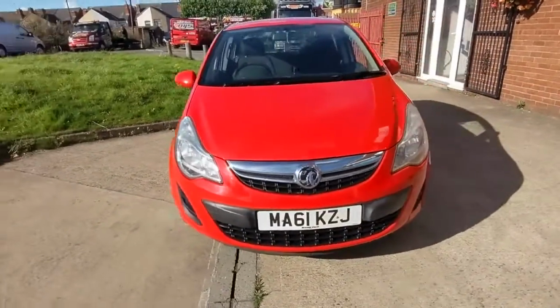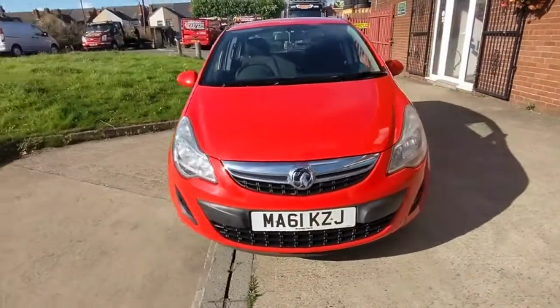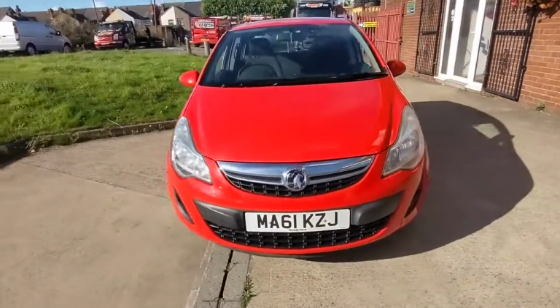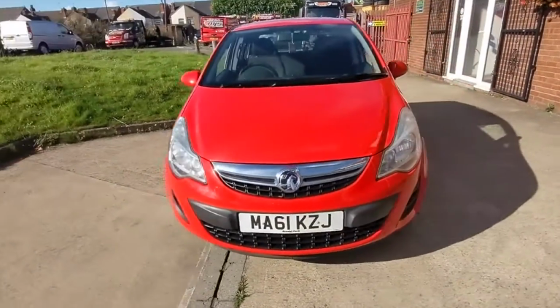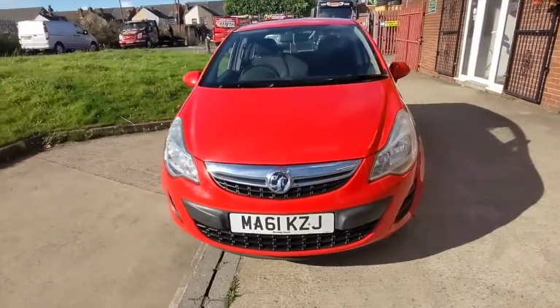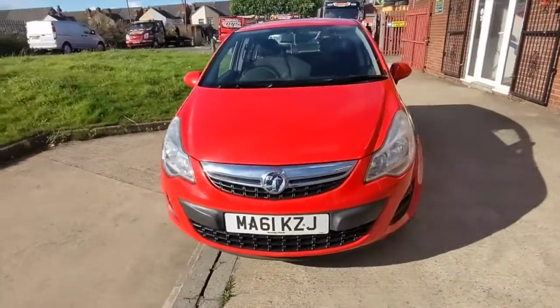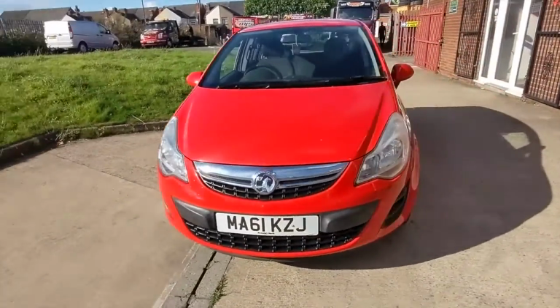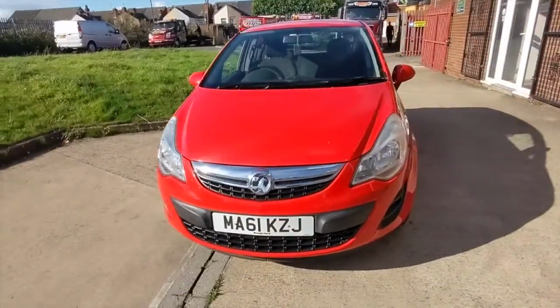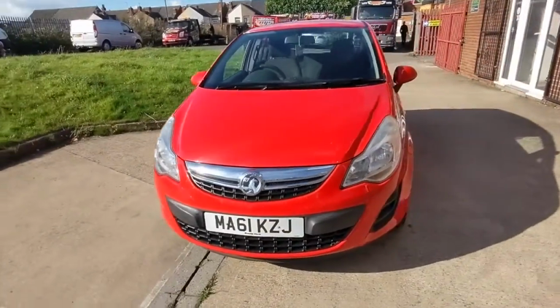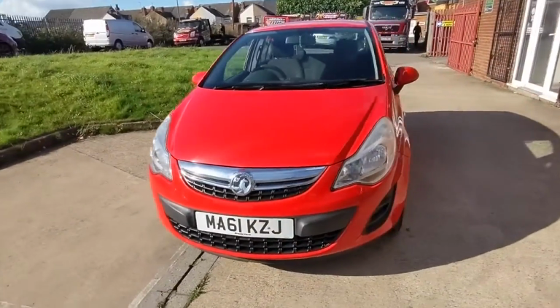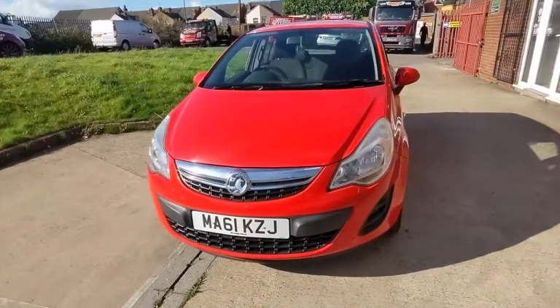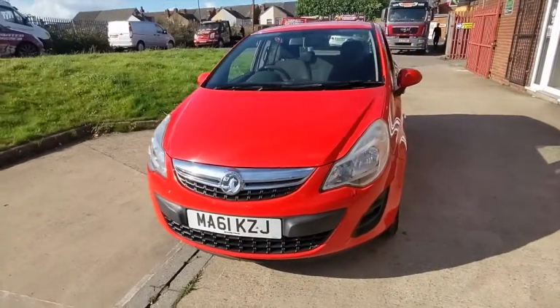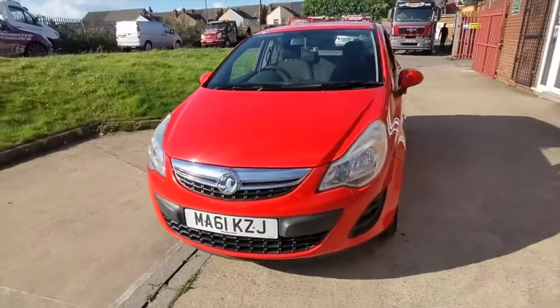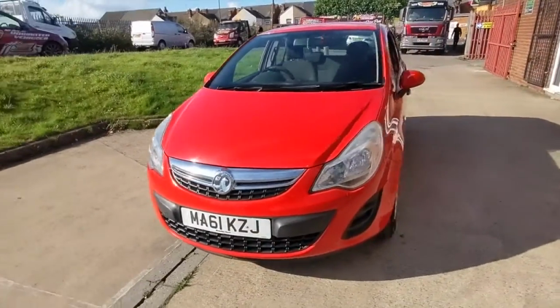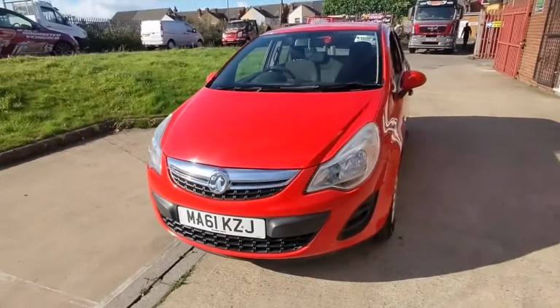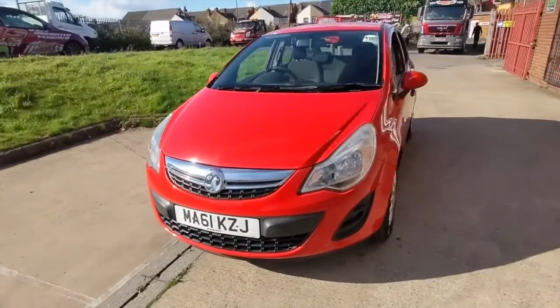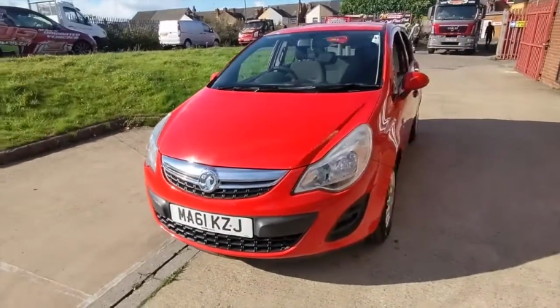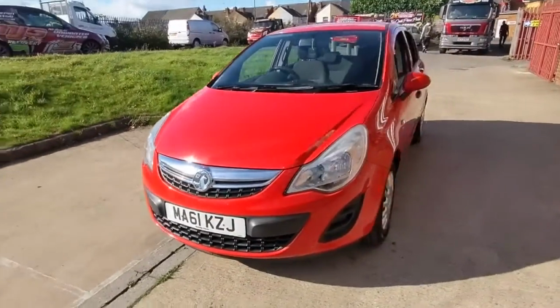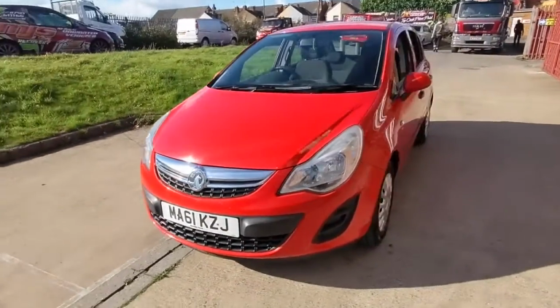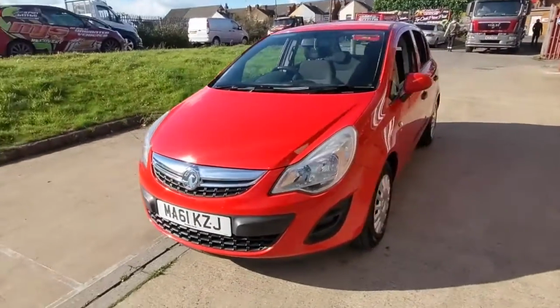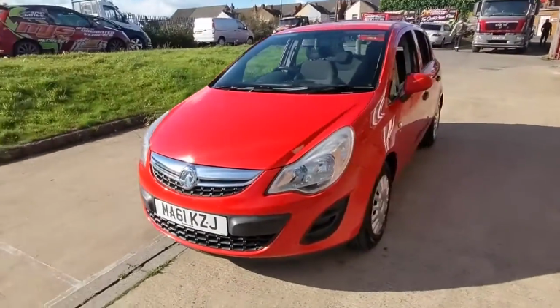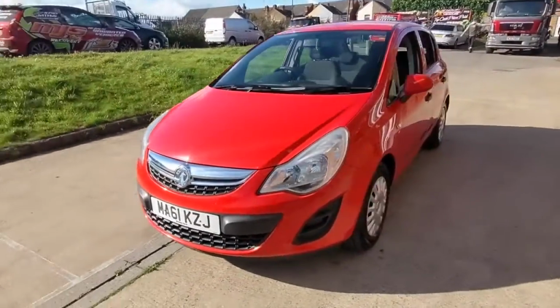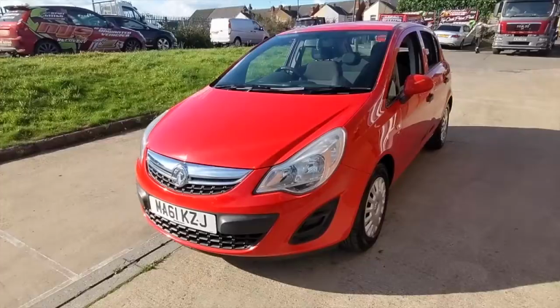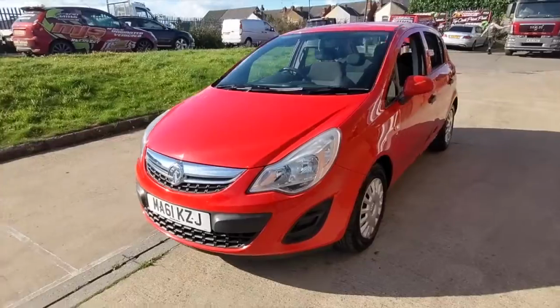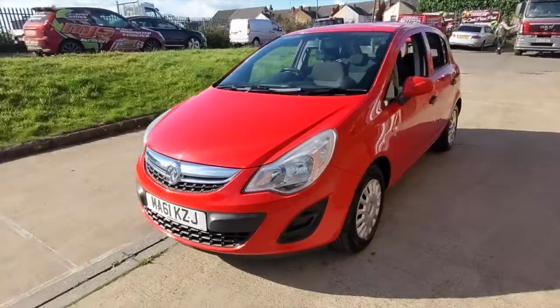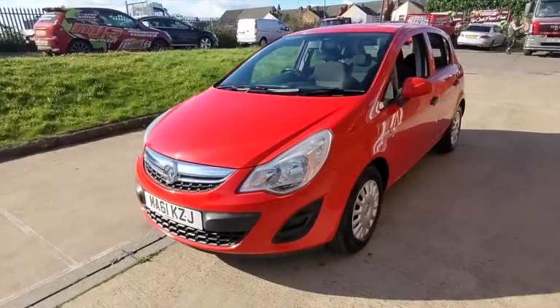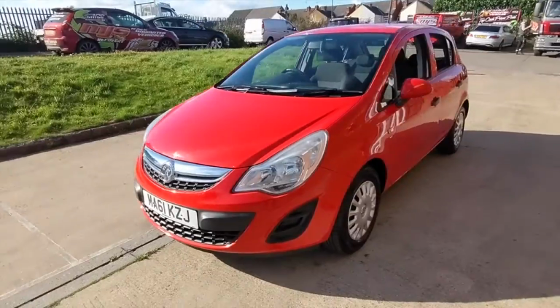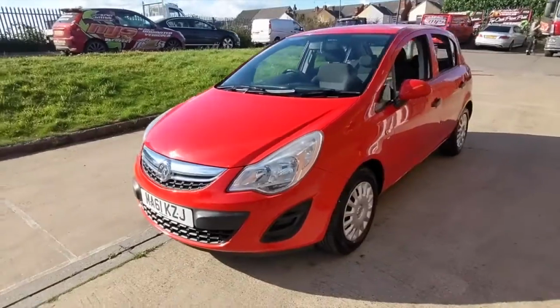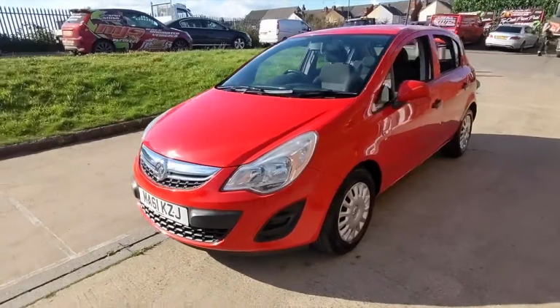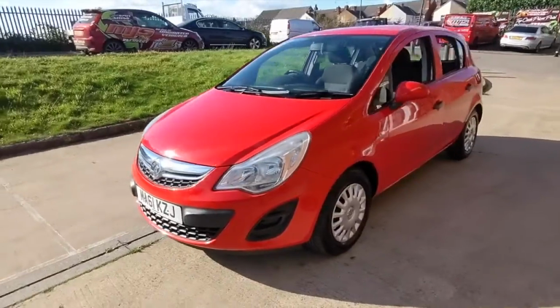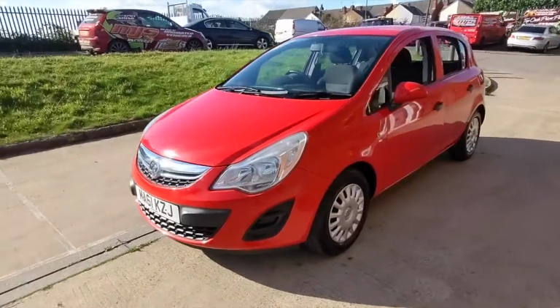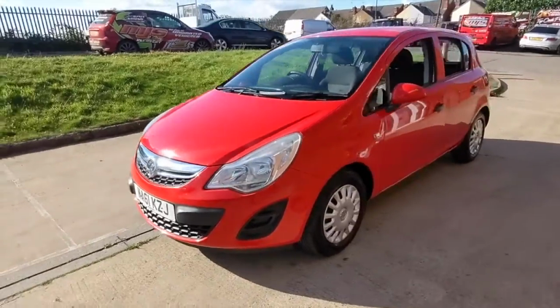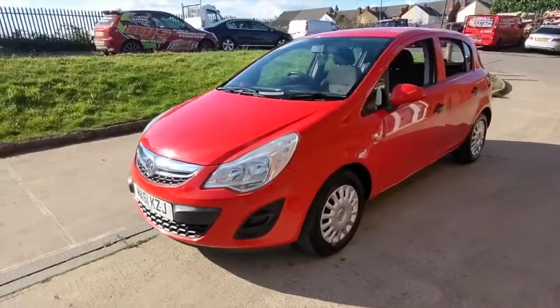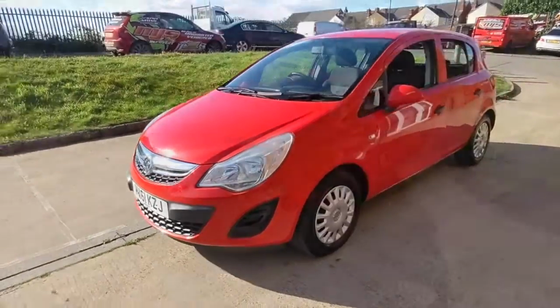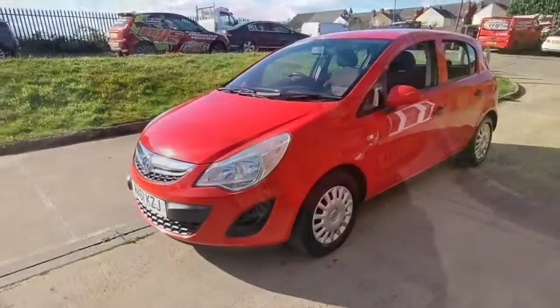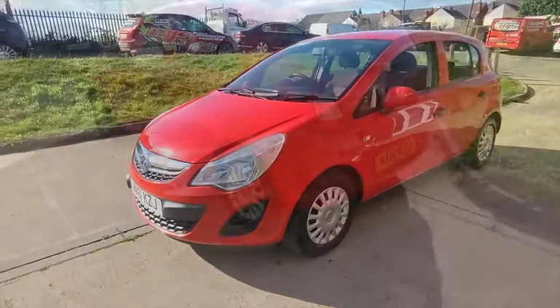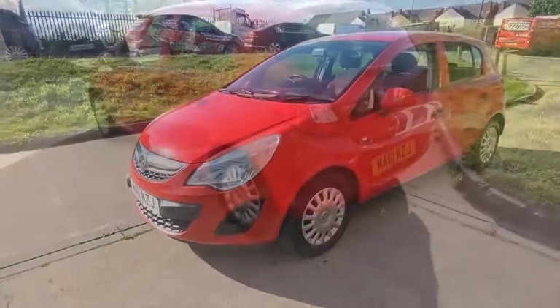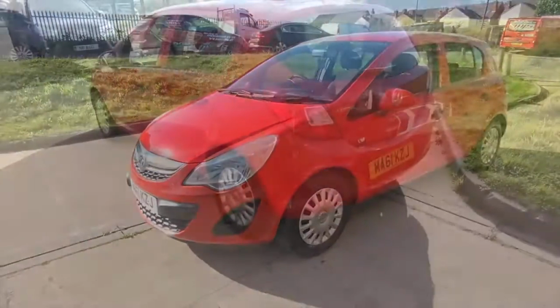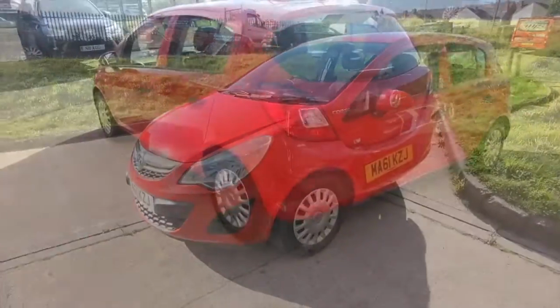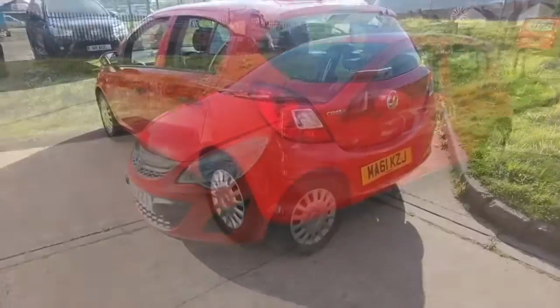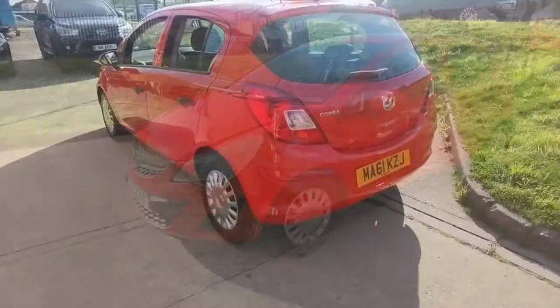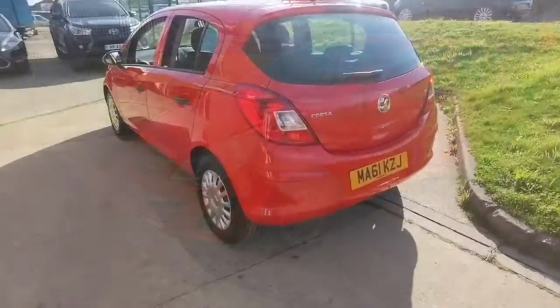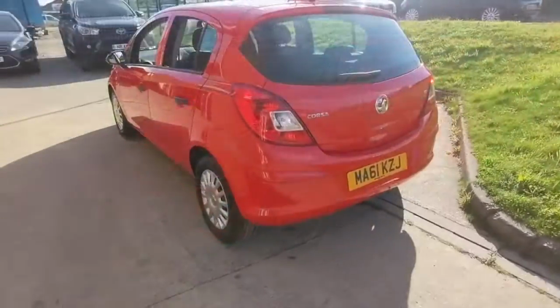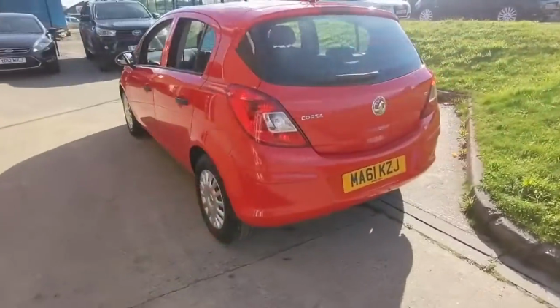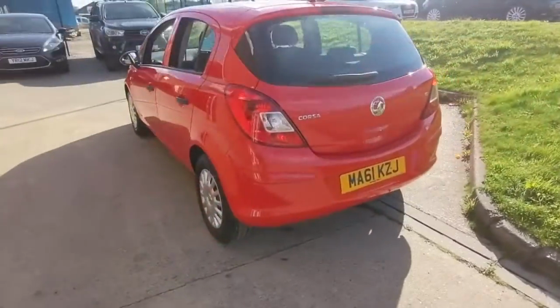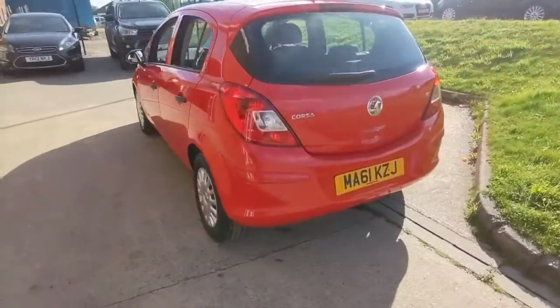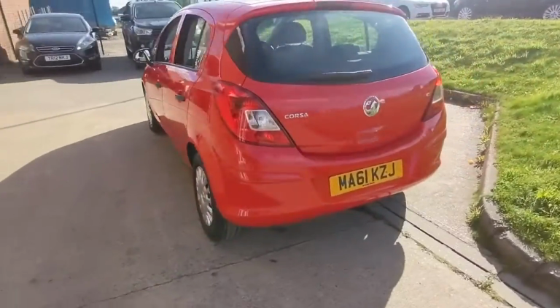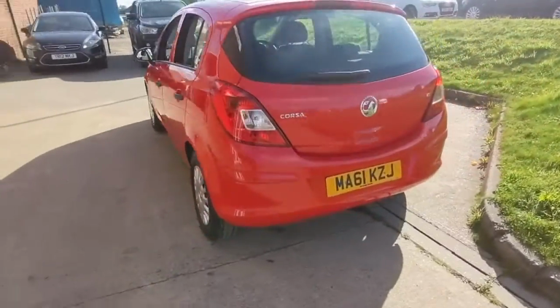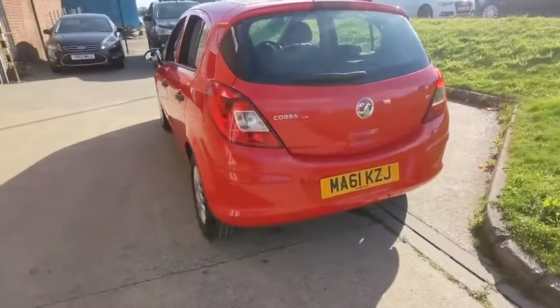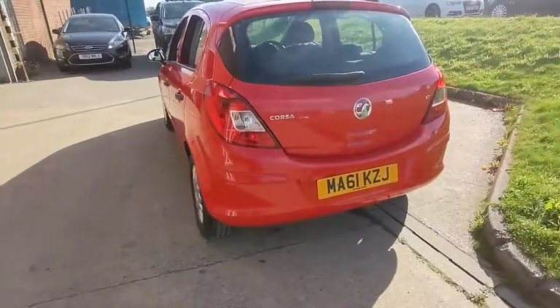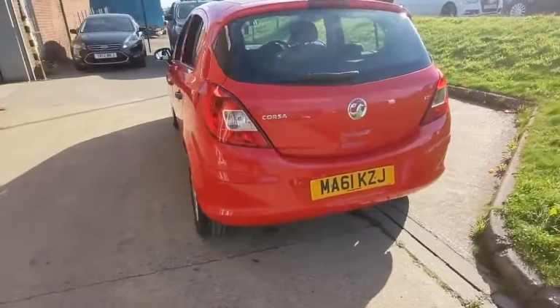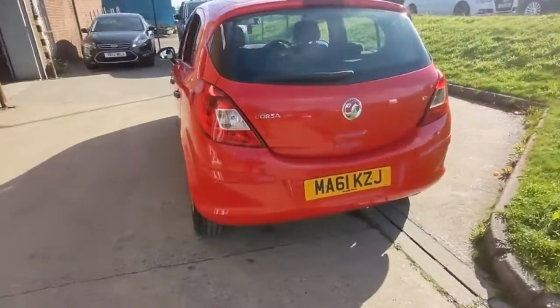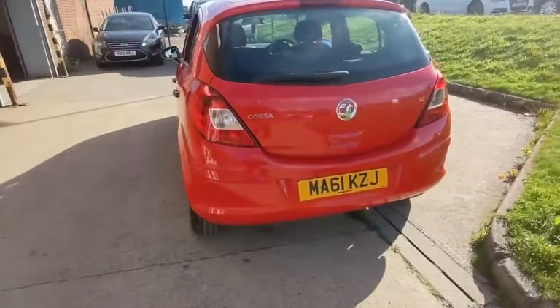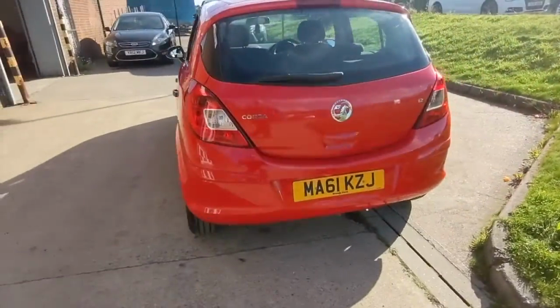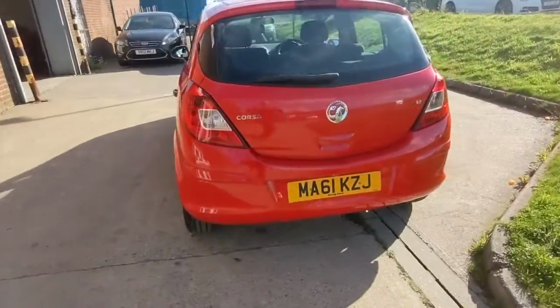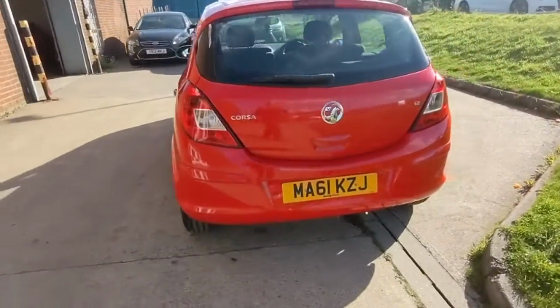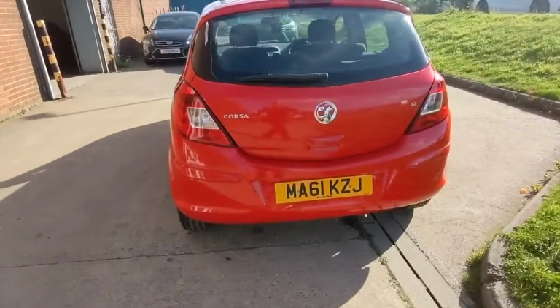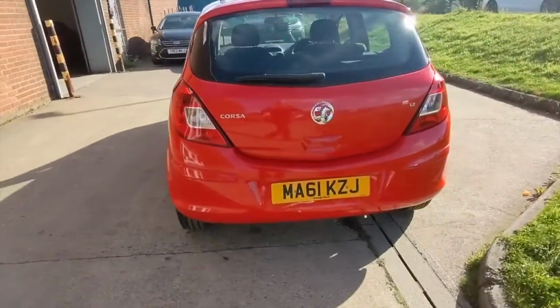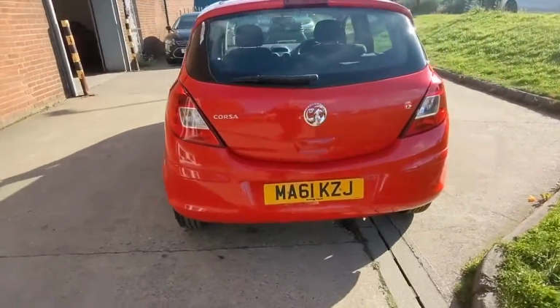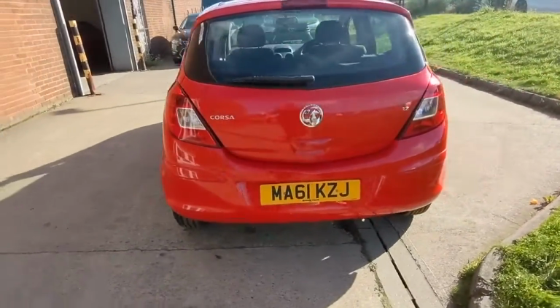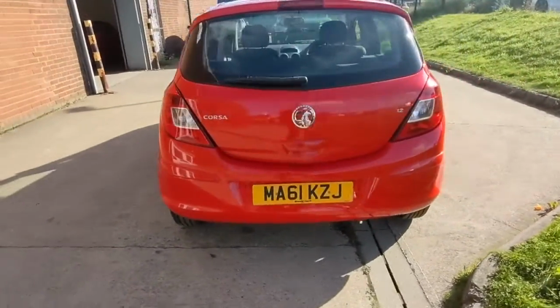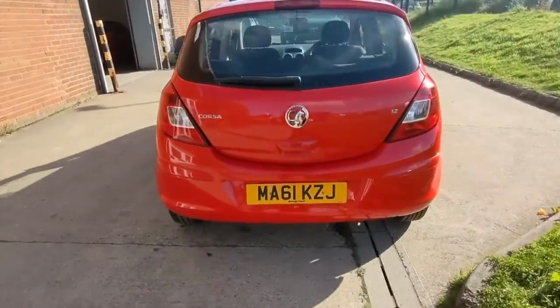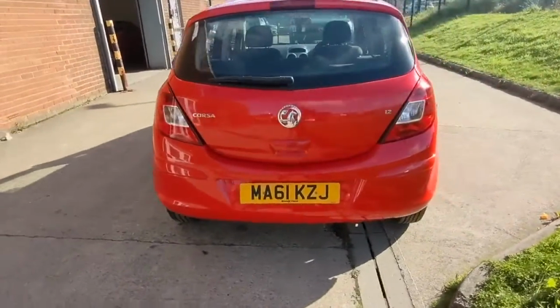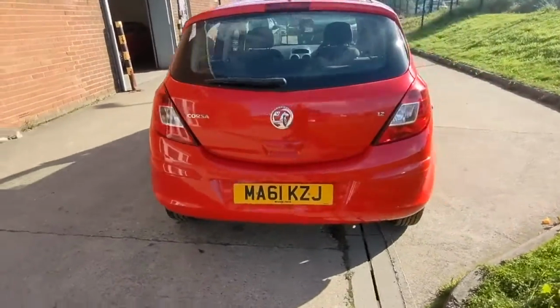Remember, this car will come with a brand new 12-month MOT and we will give the car a service before you finally take delivery.